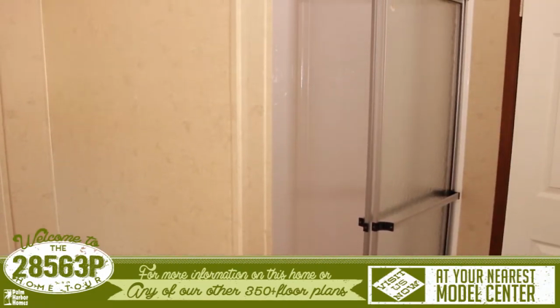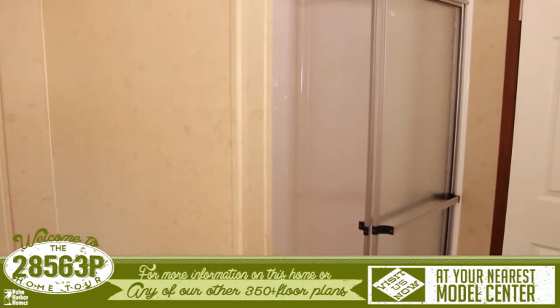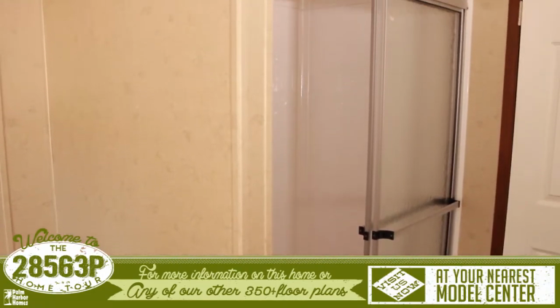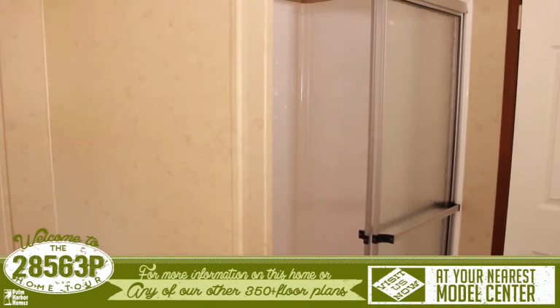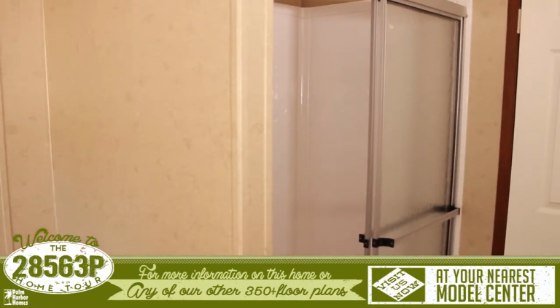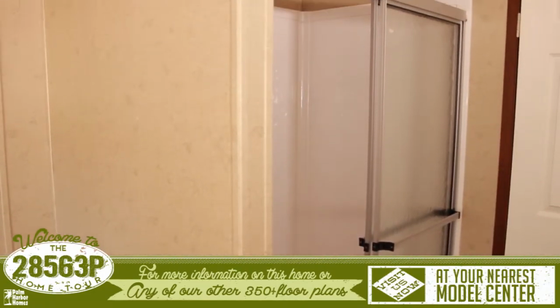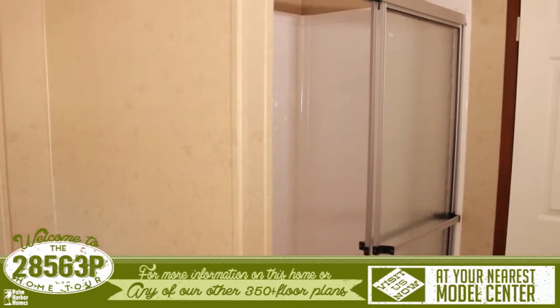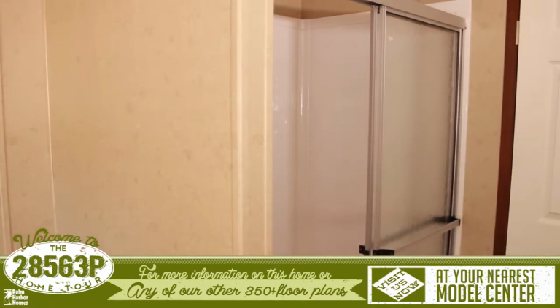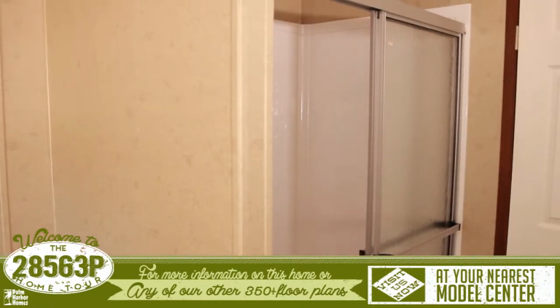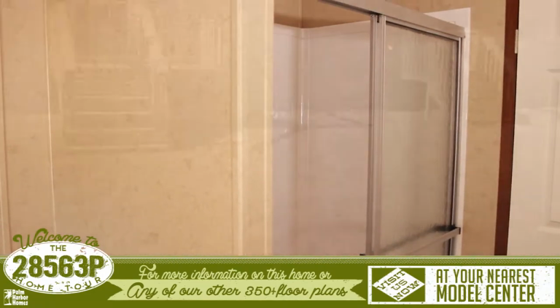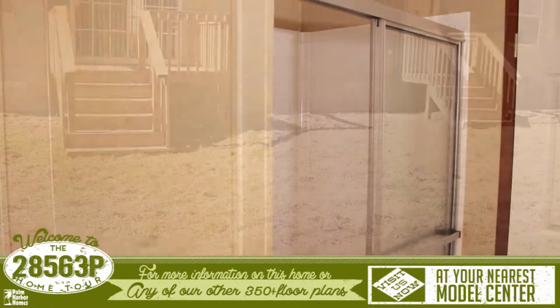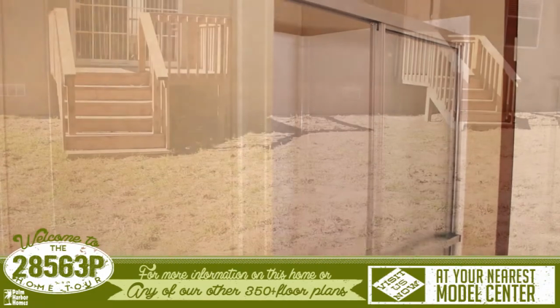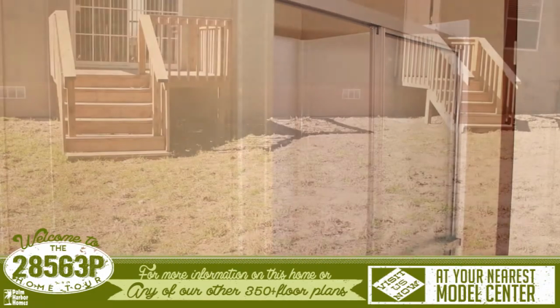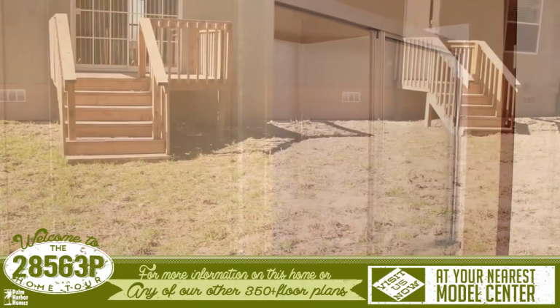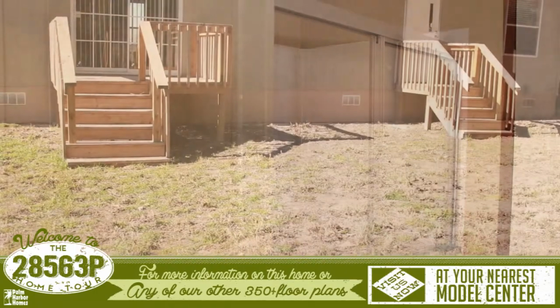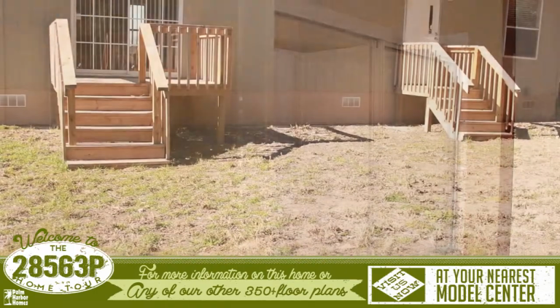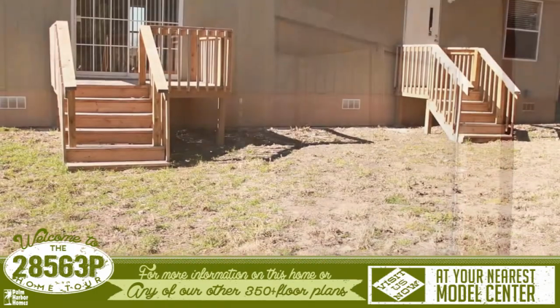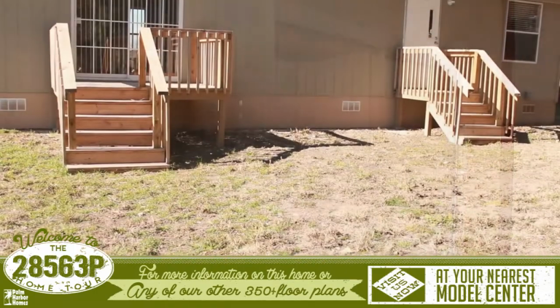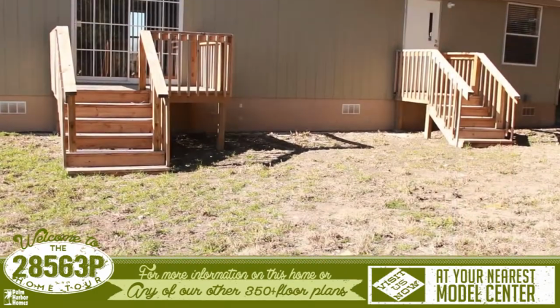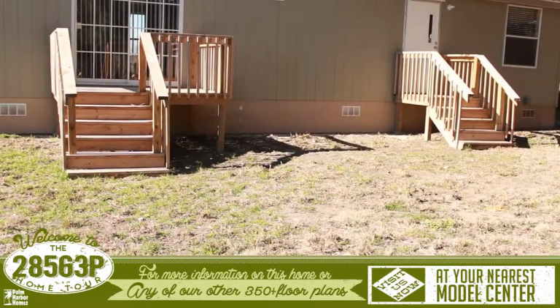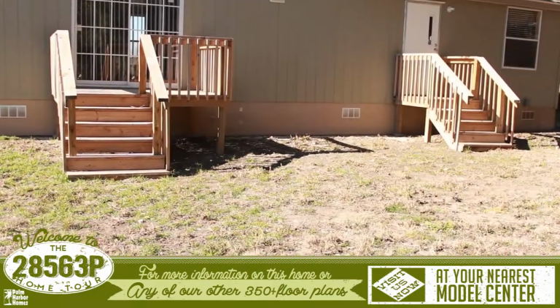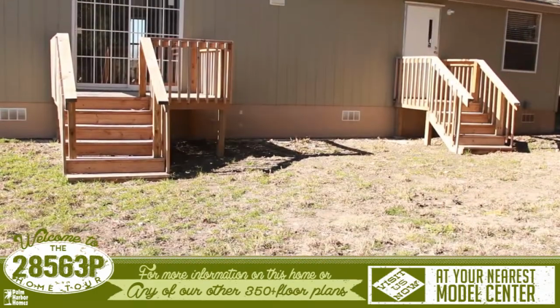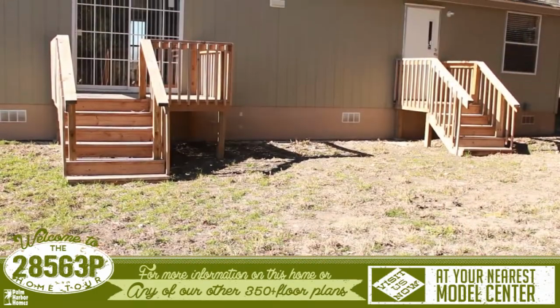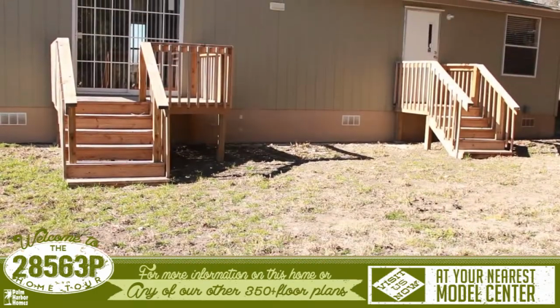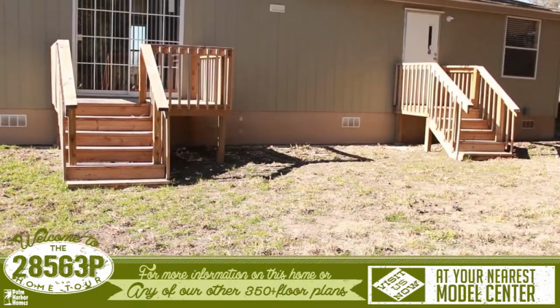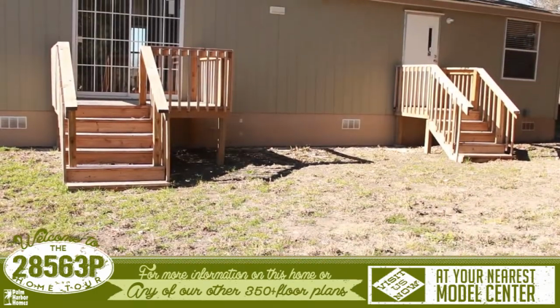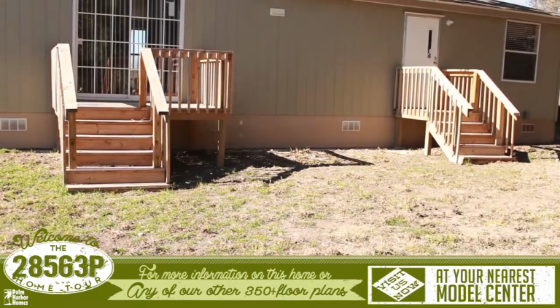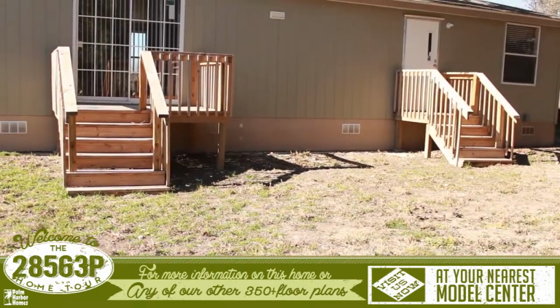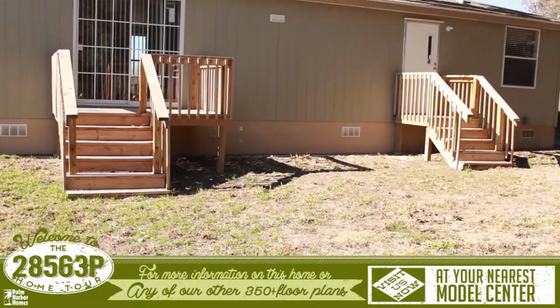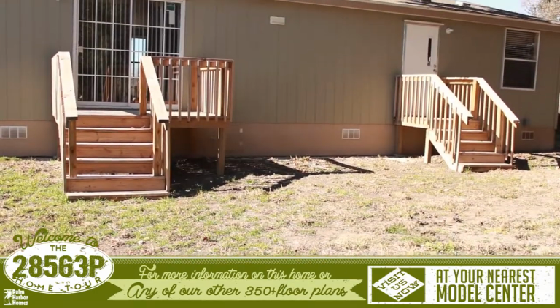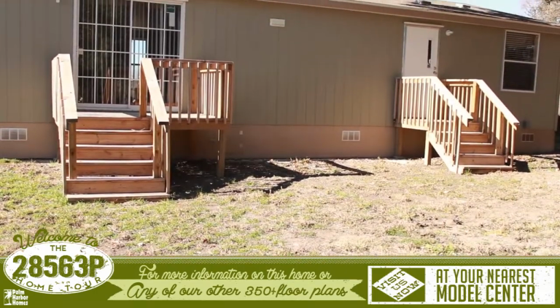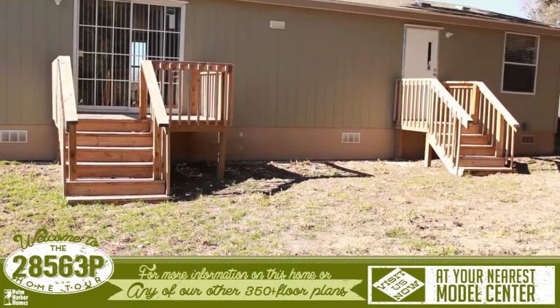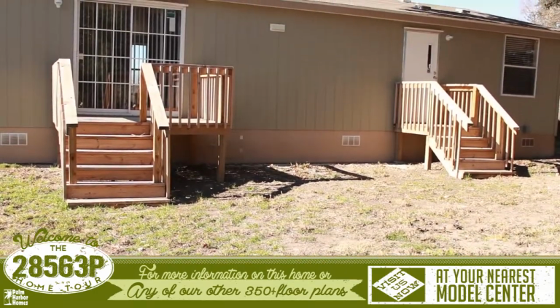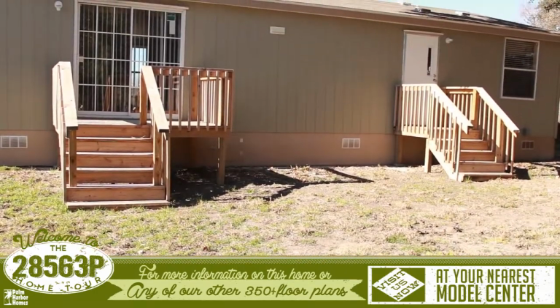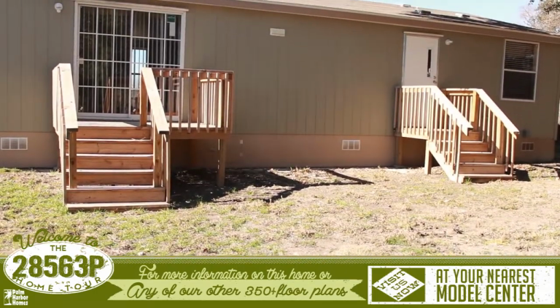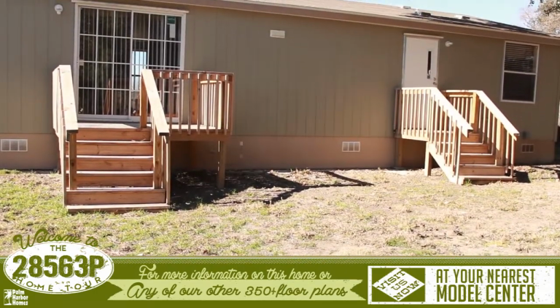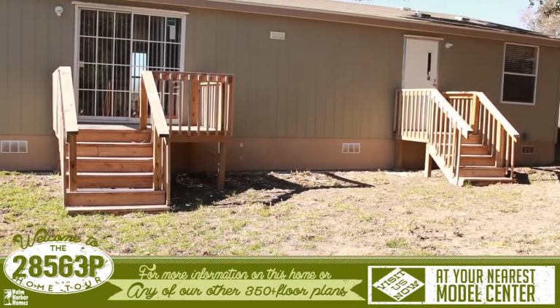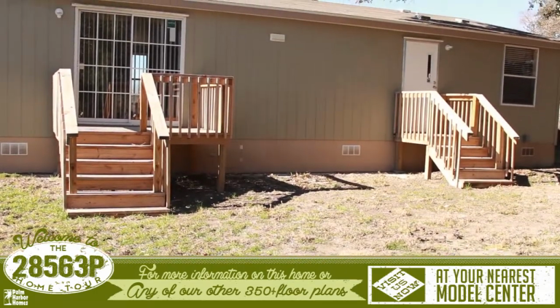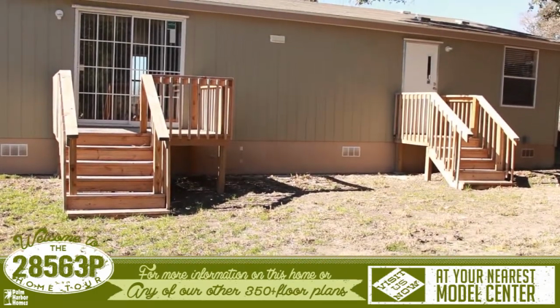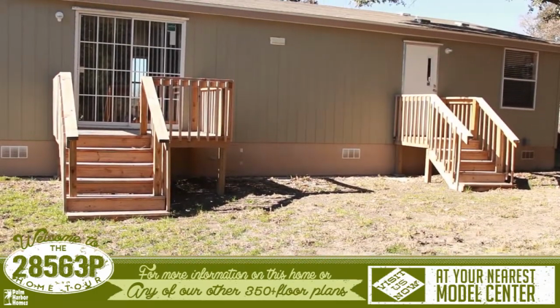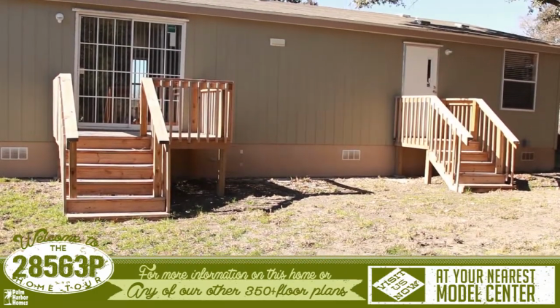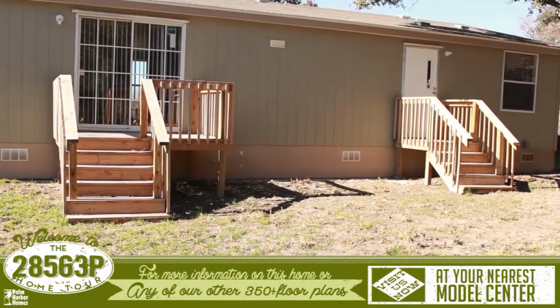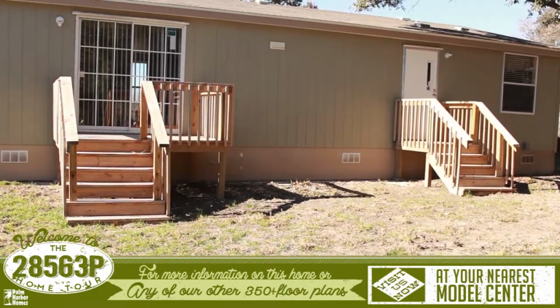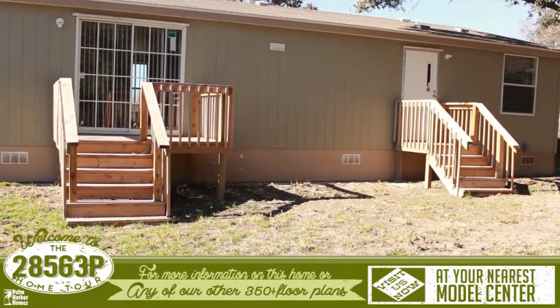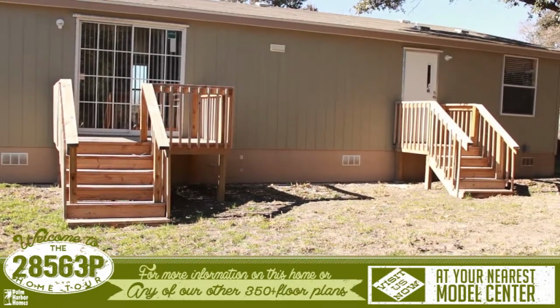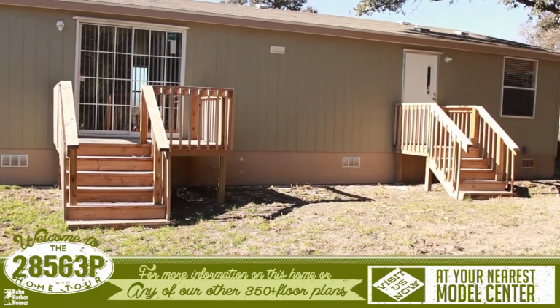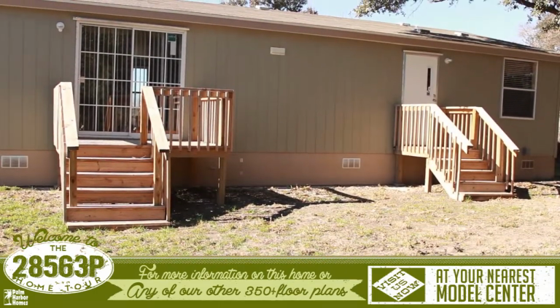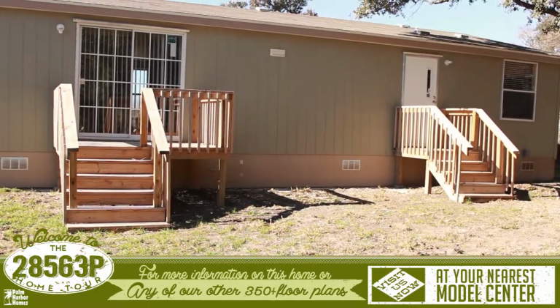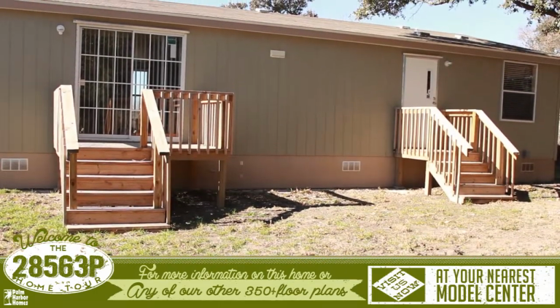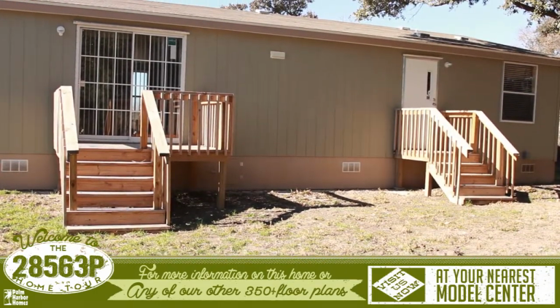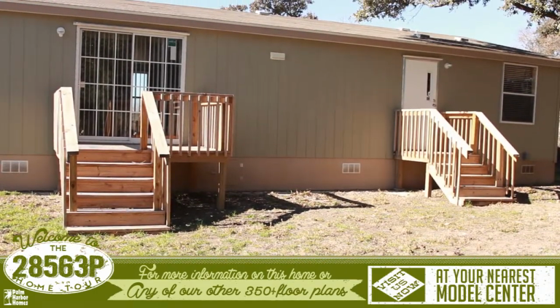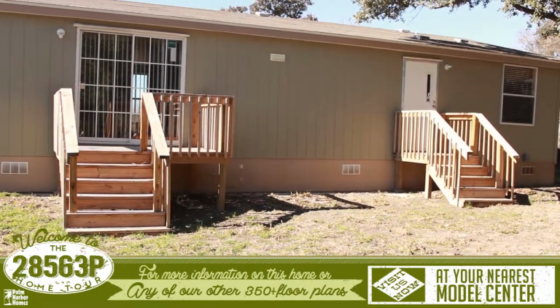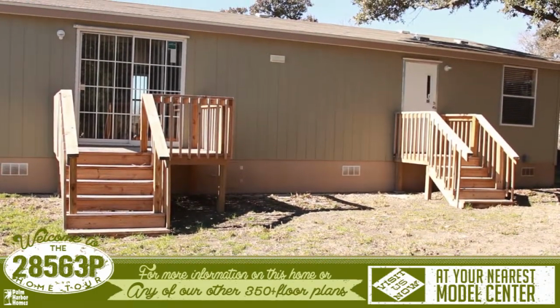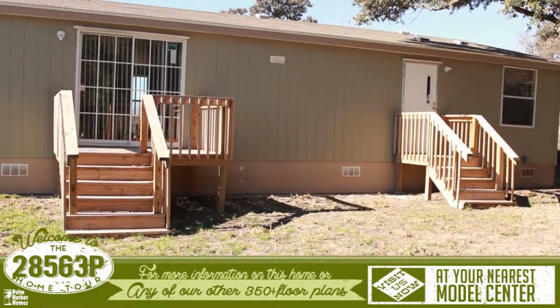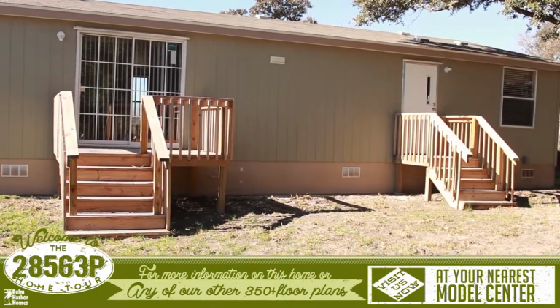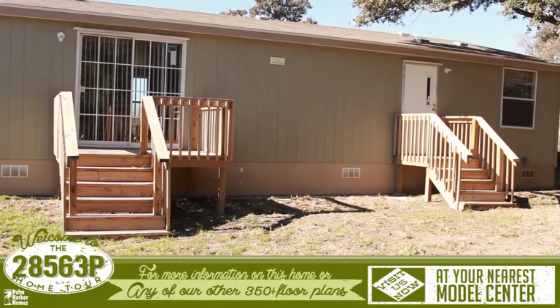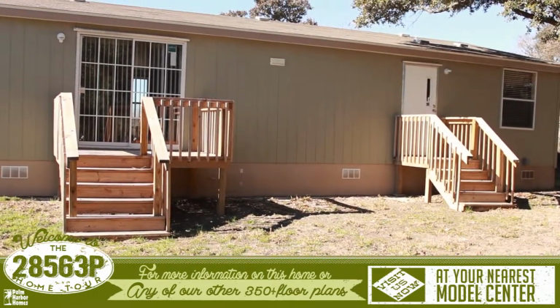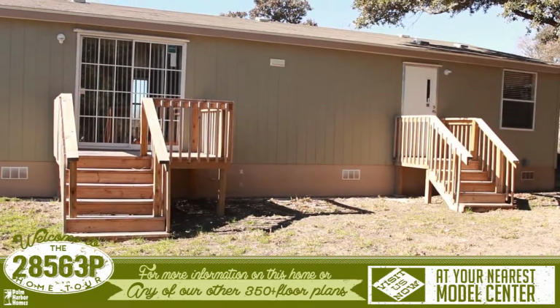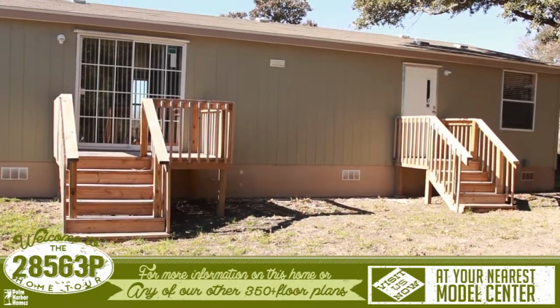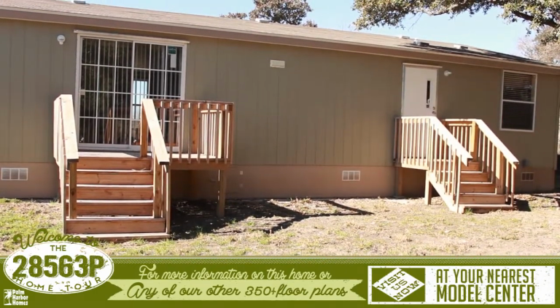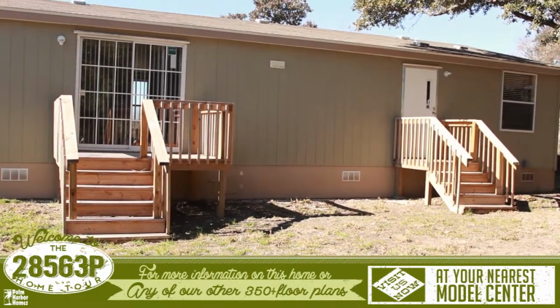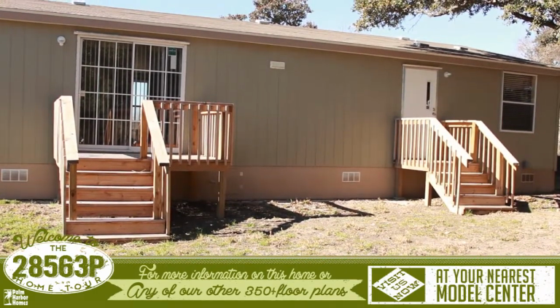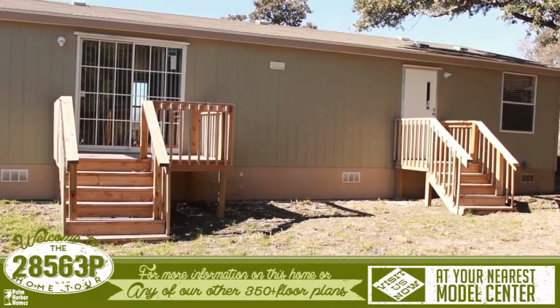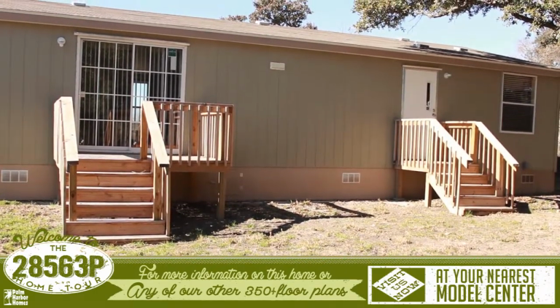For more information on this home or any of our other 350 plus floor plans, please visit us at your nearest Palm Harbor Model Center.